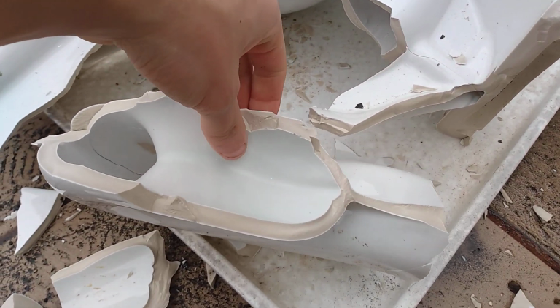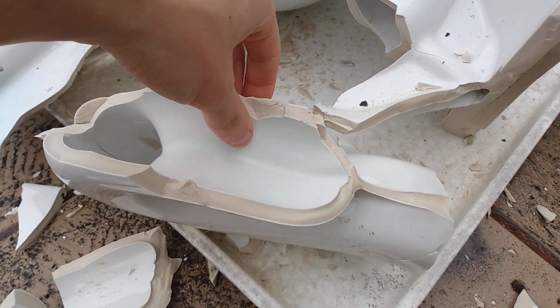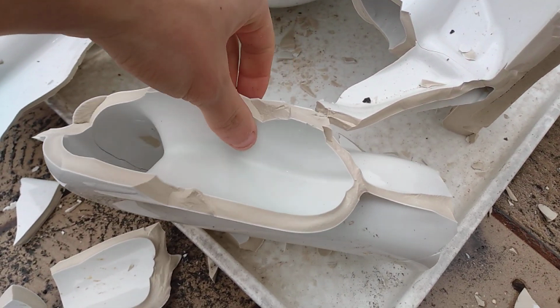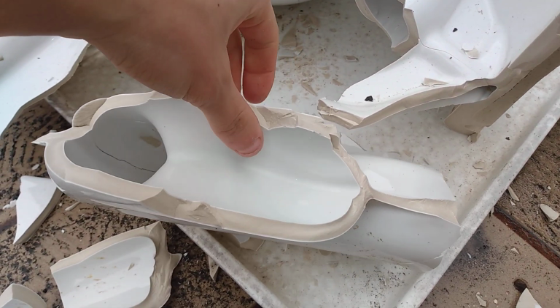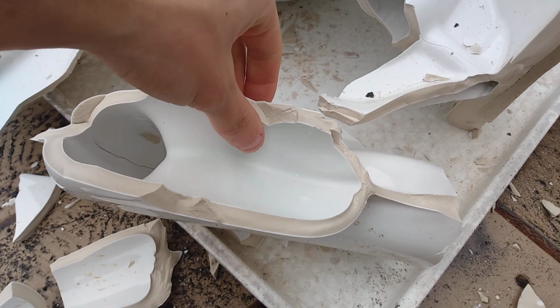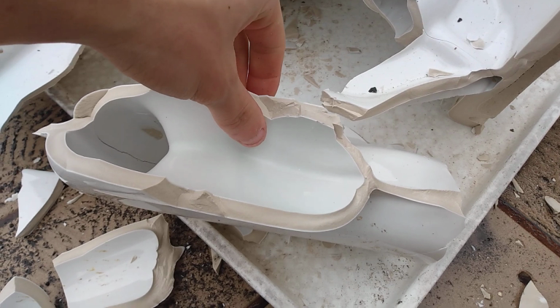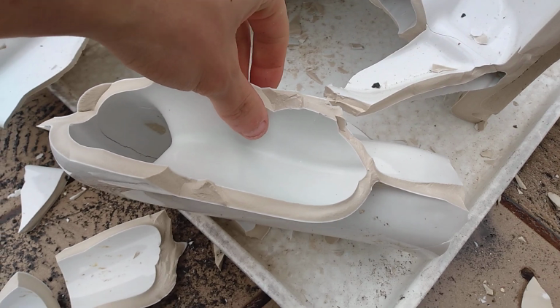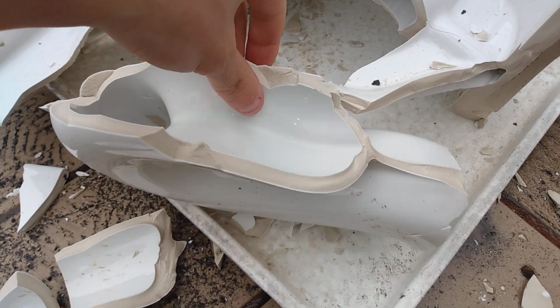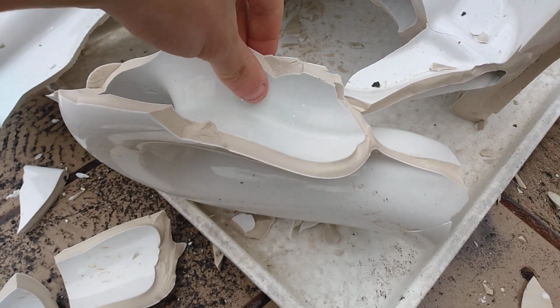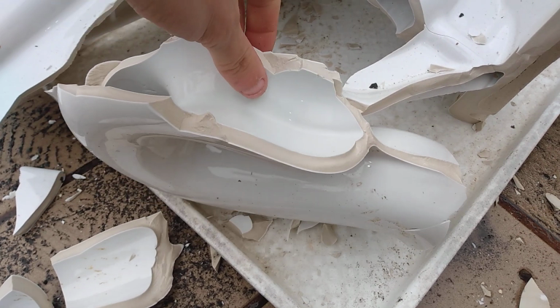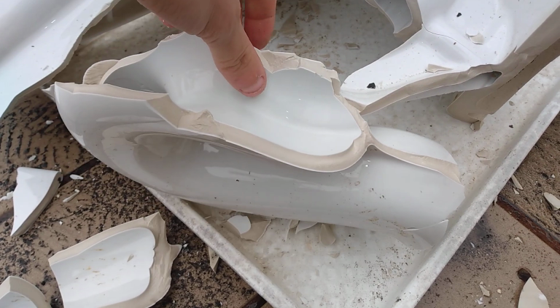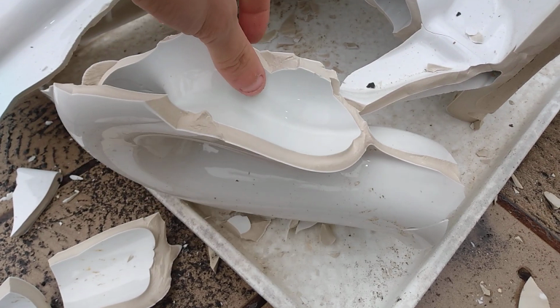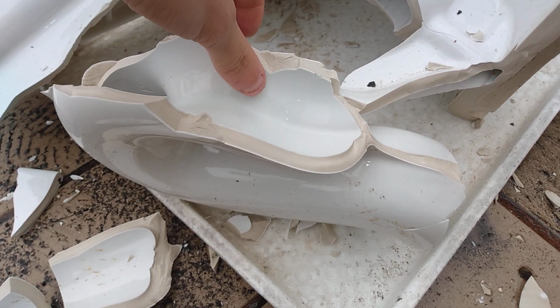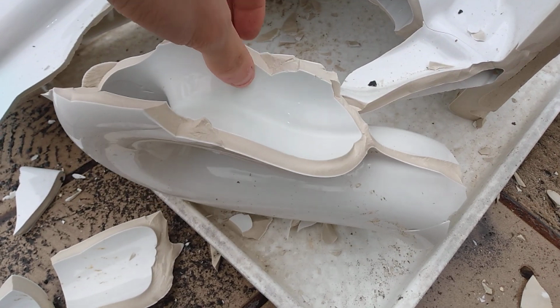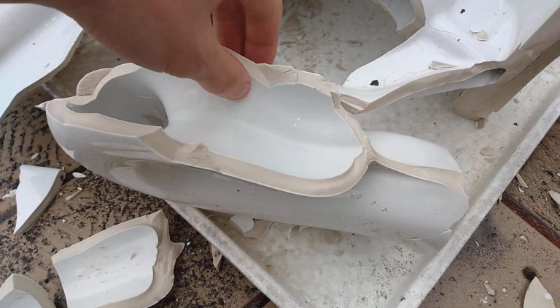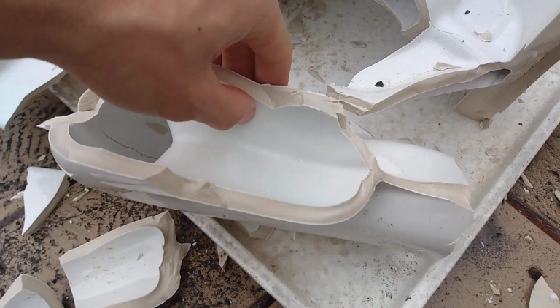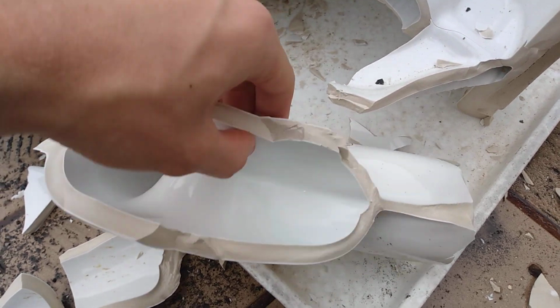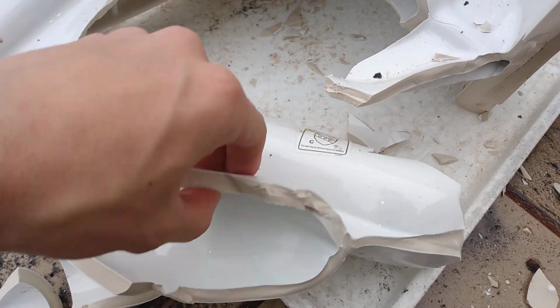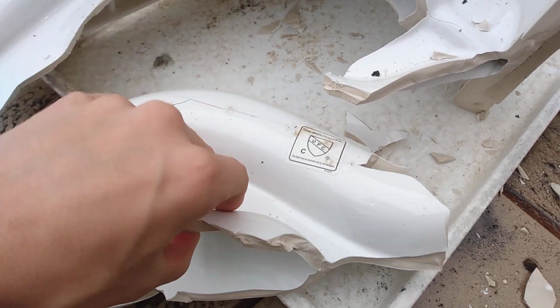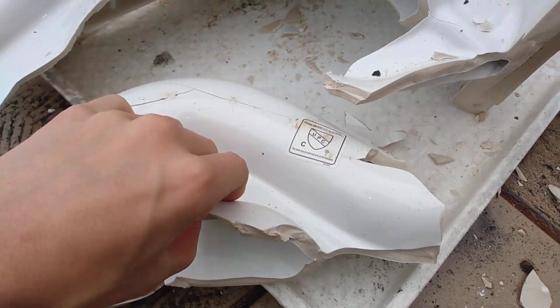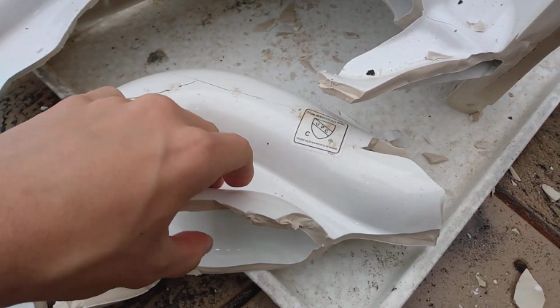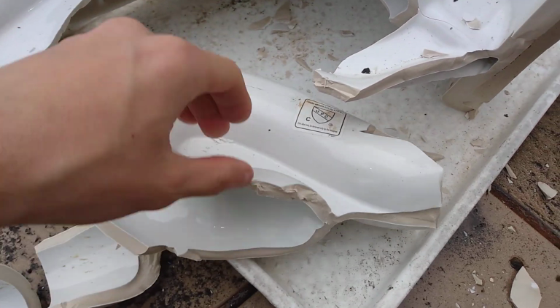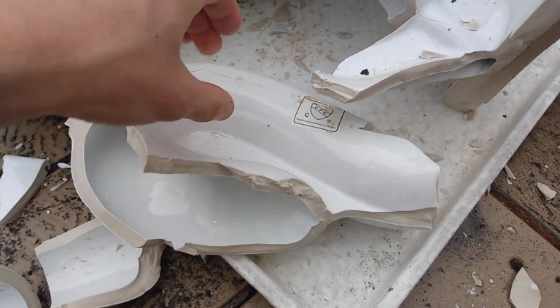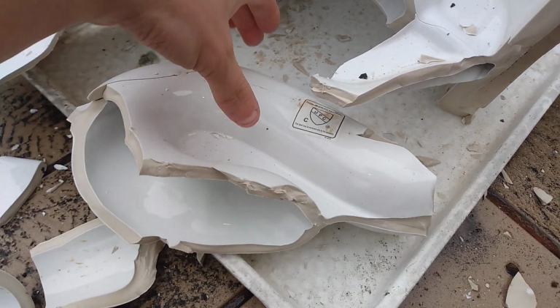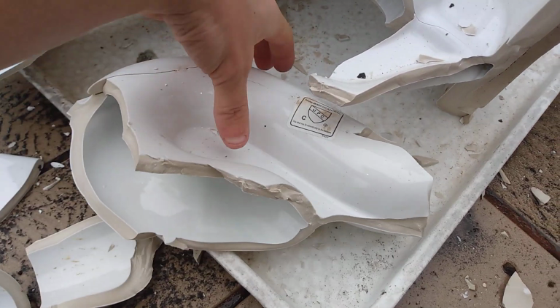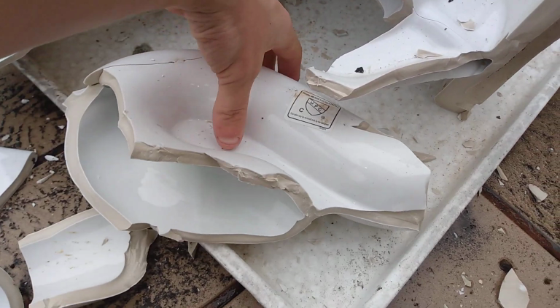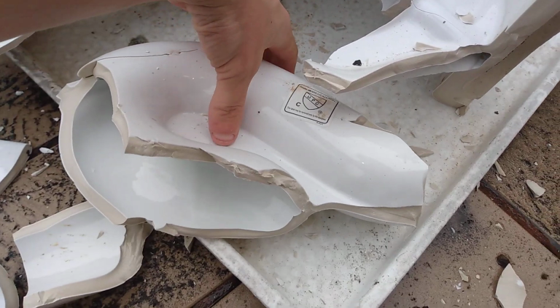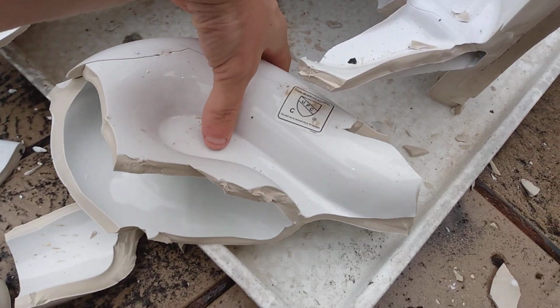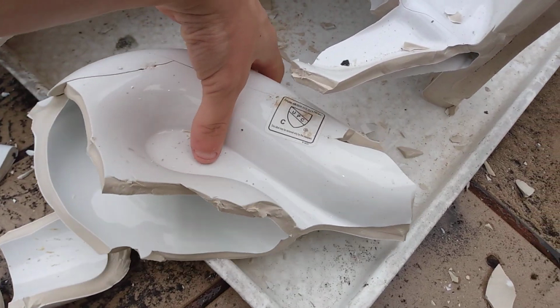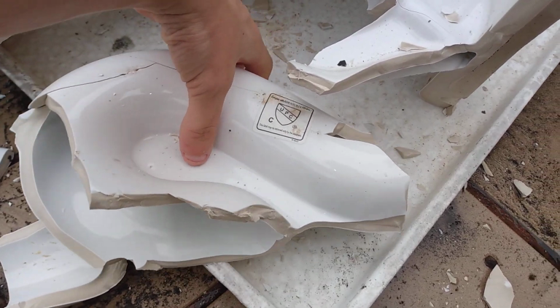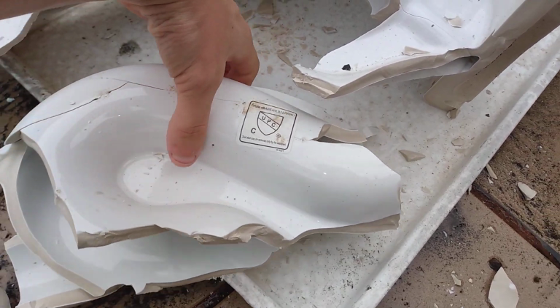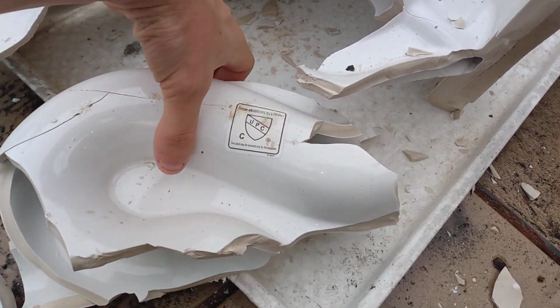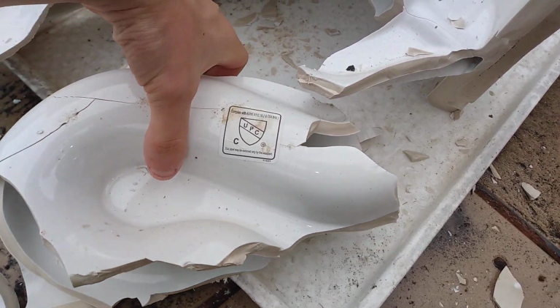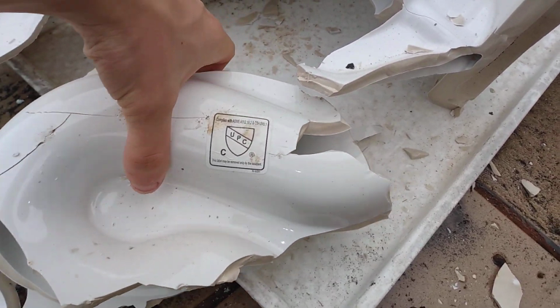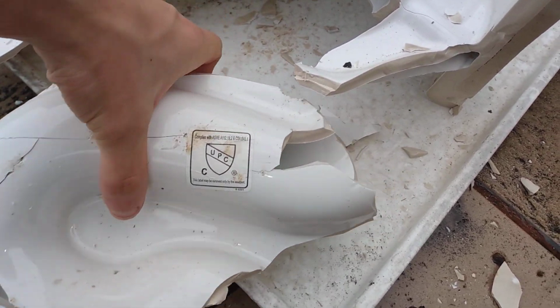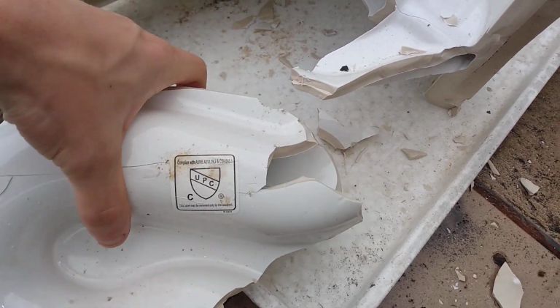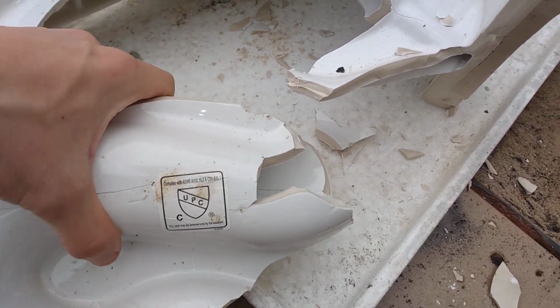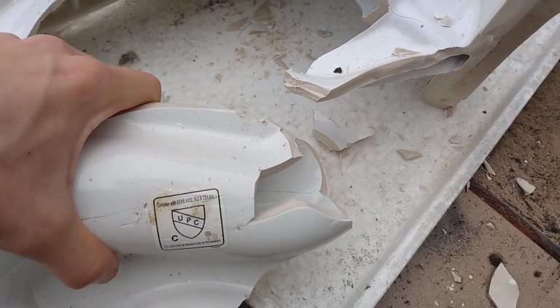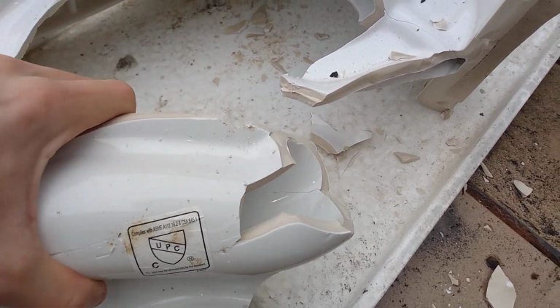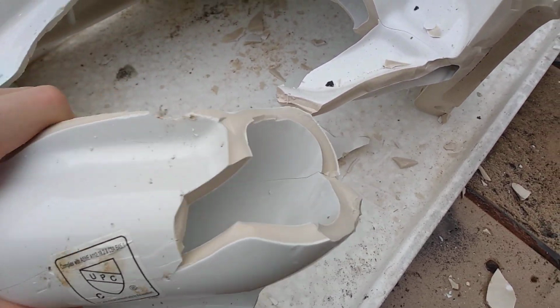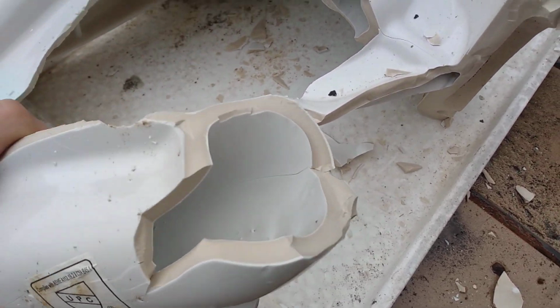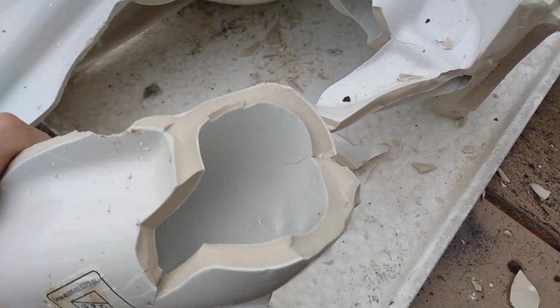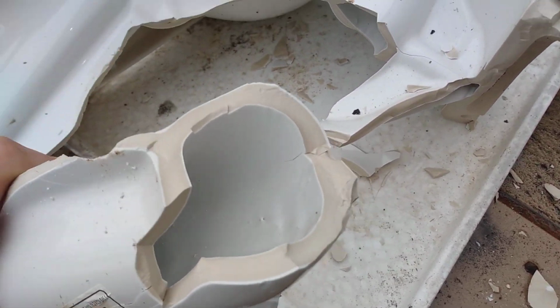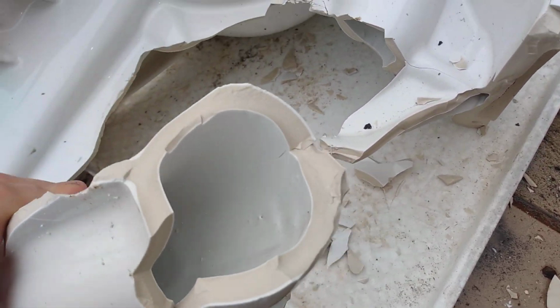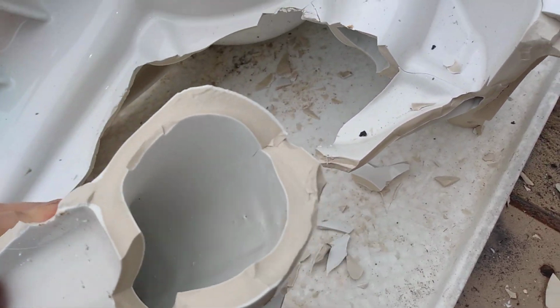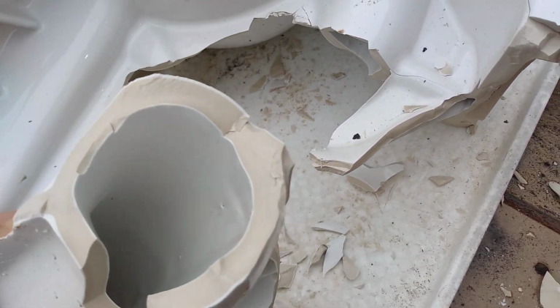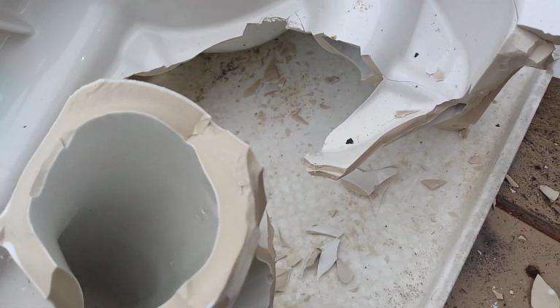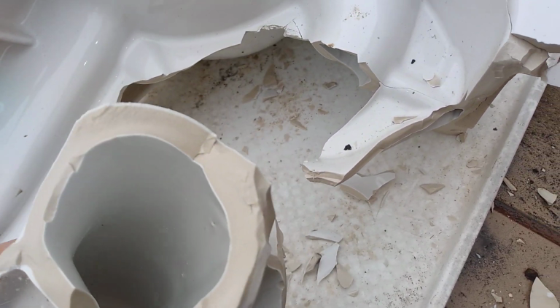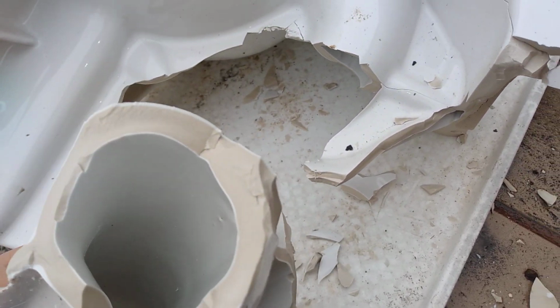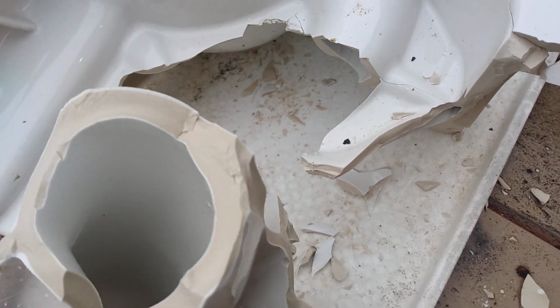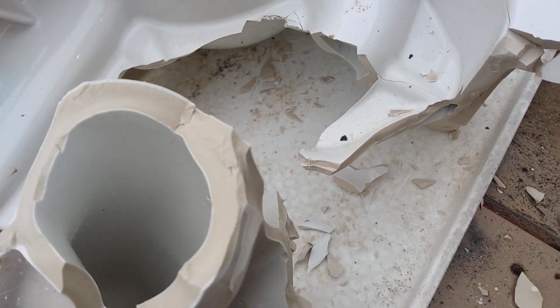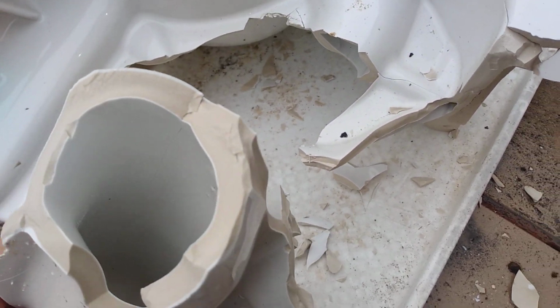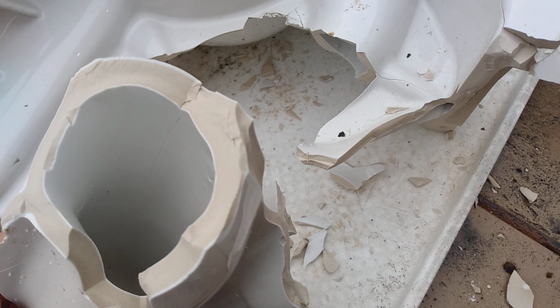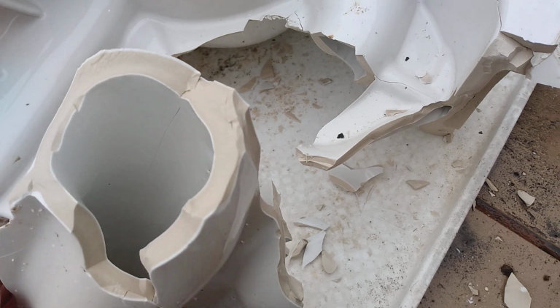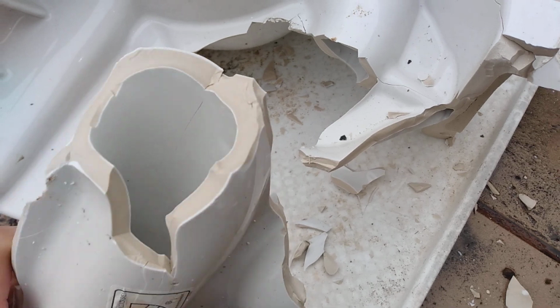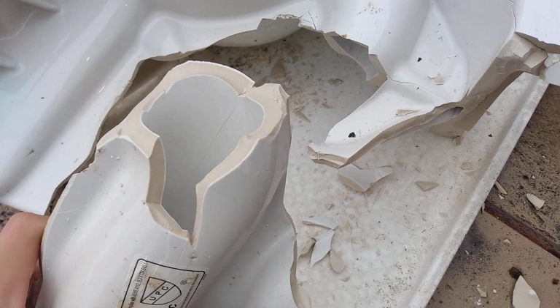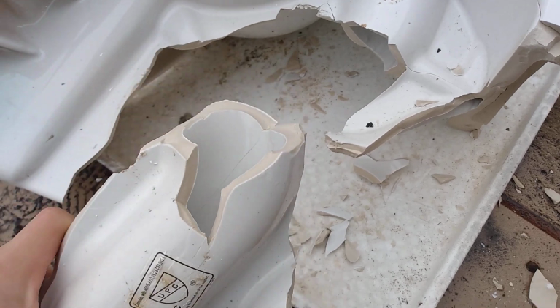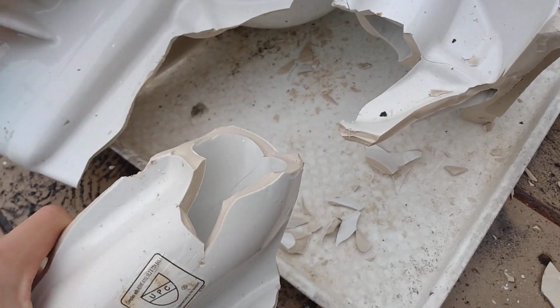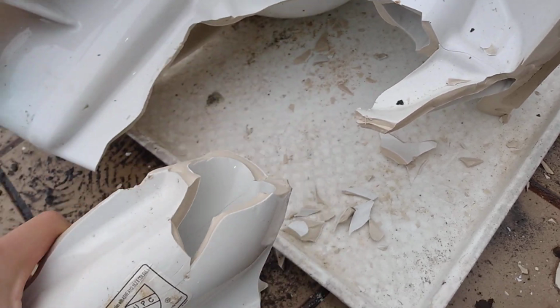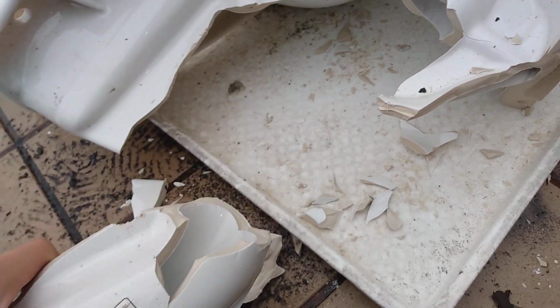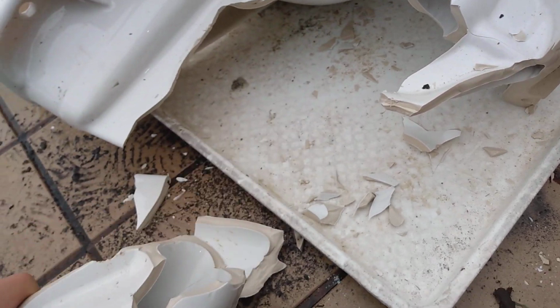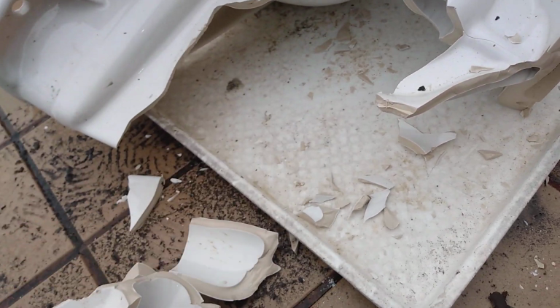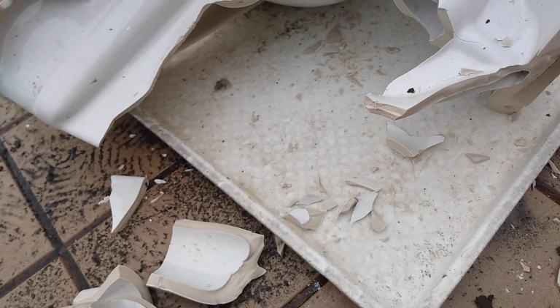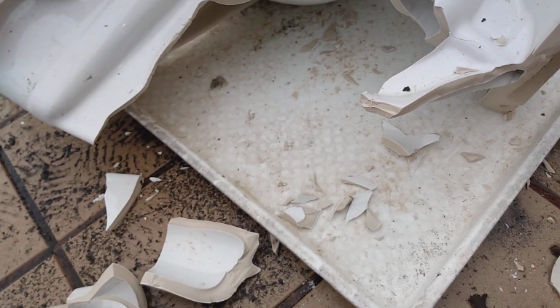Pretty good for a cheap toilet. No minerals or anything.